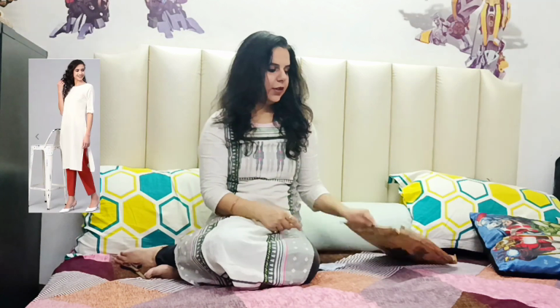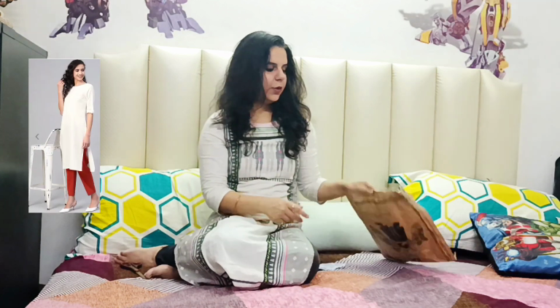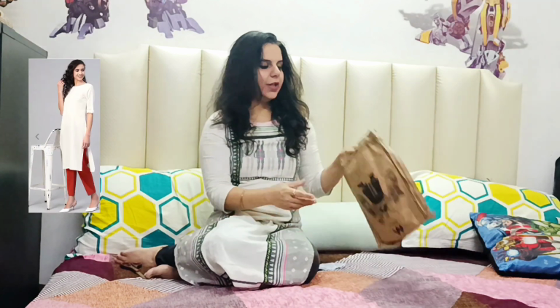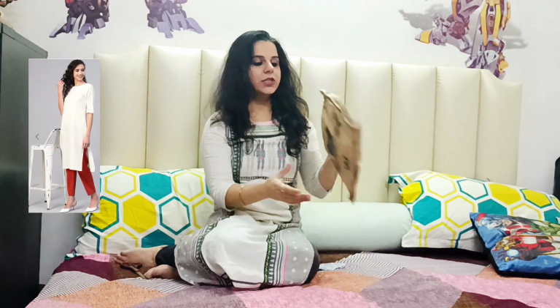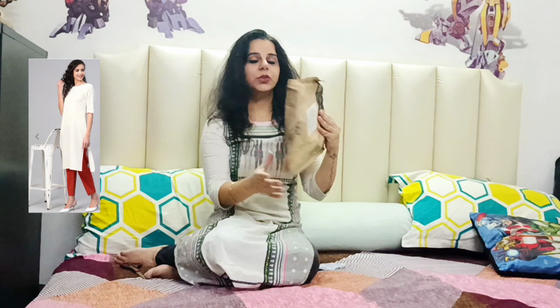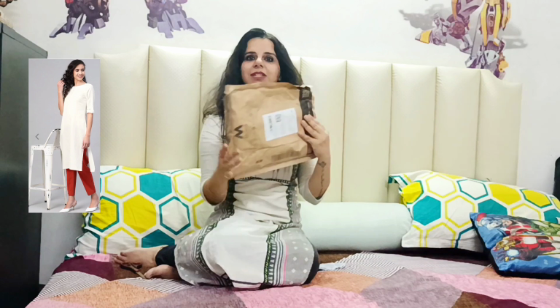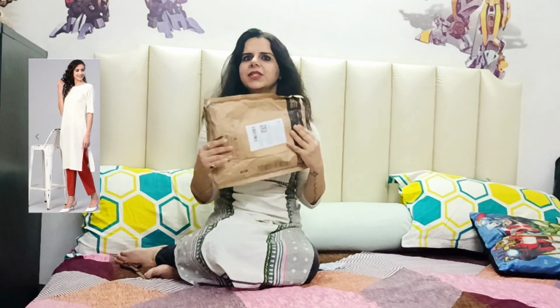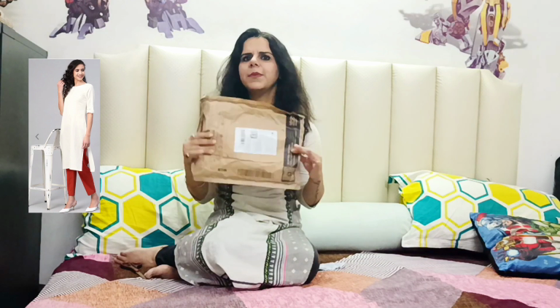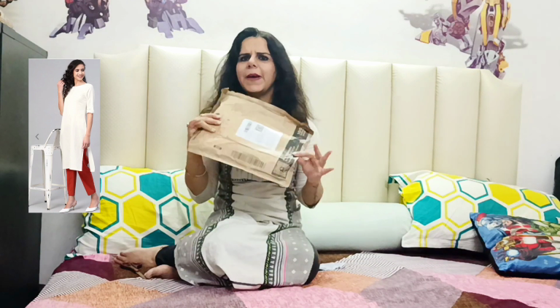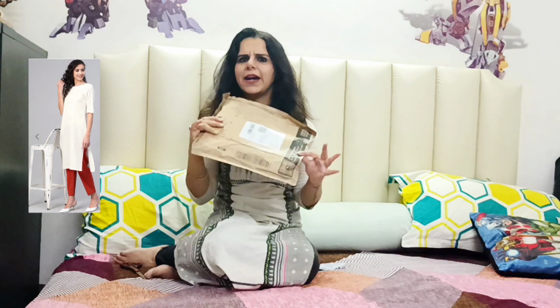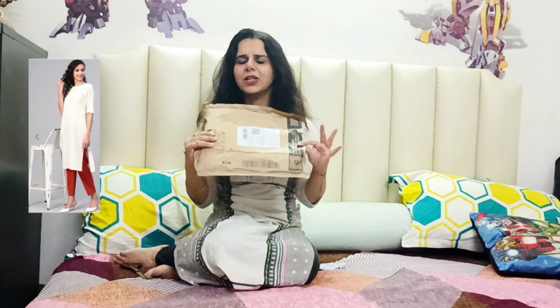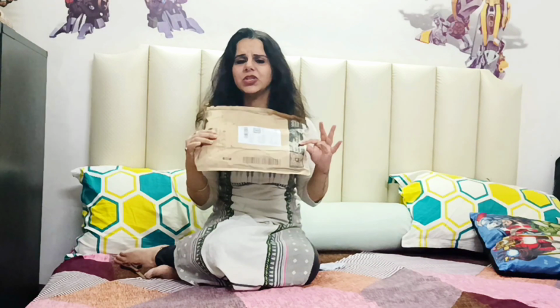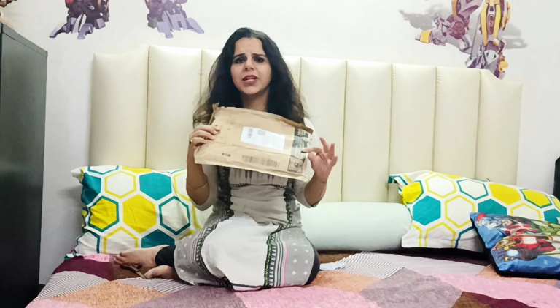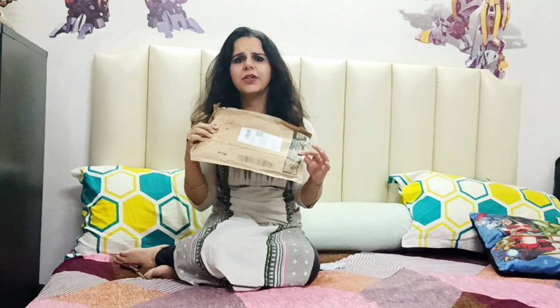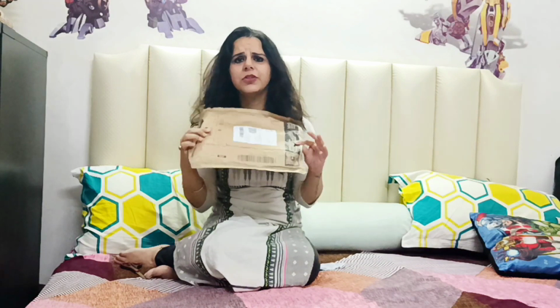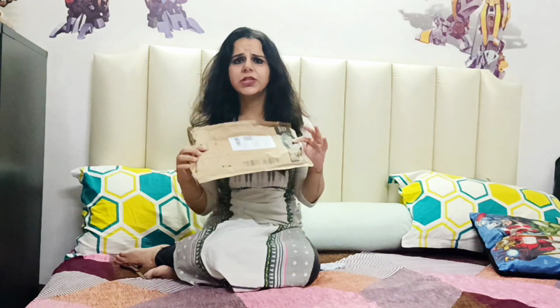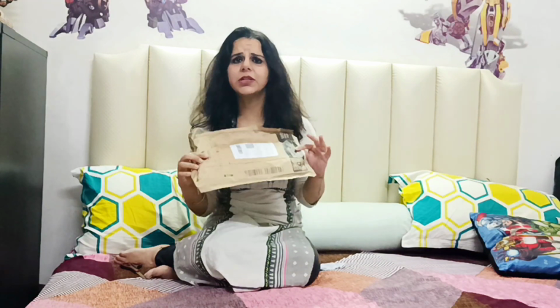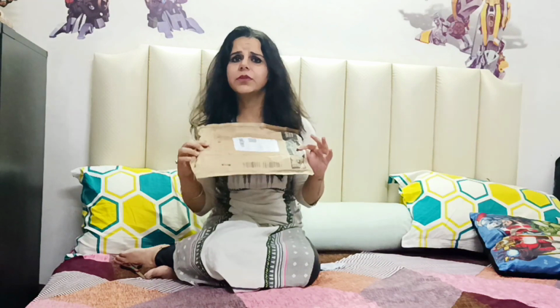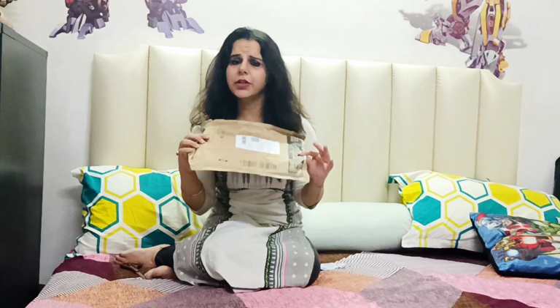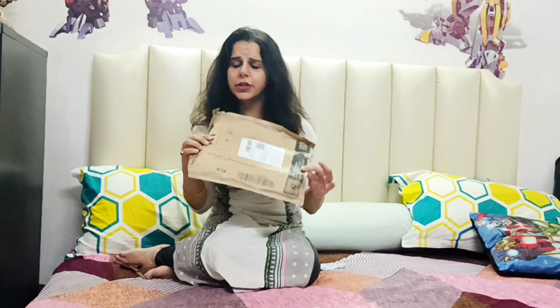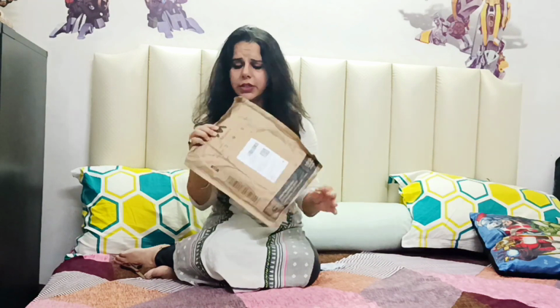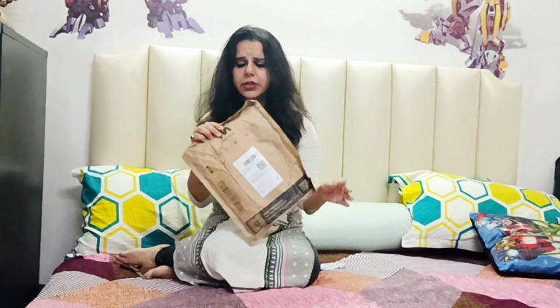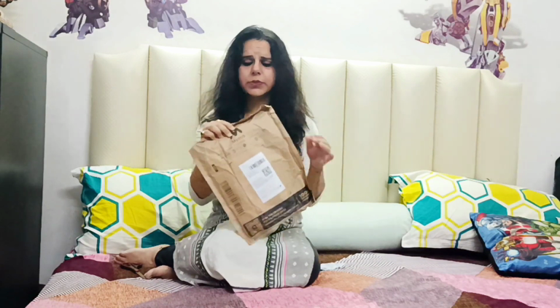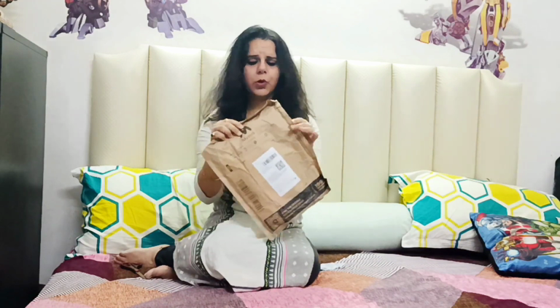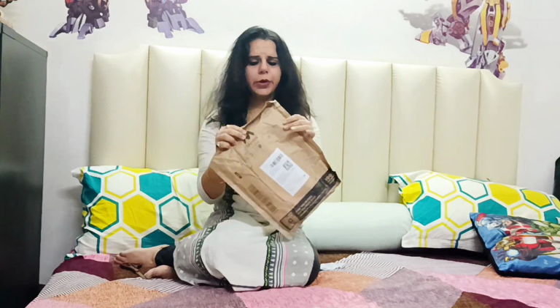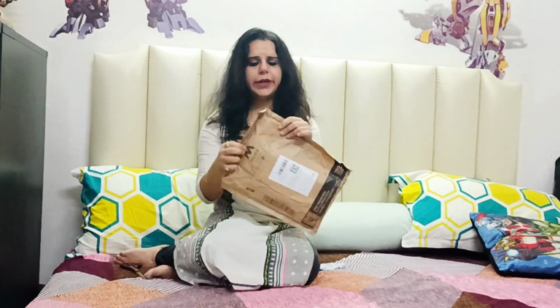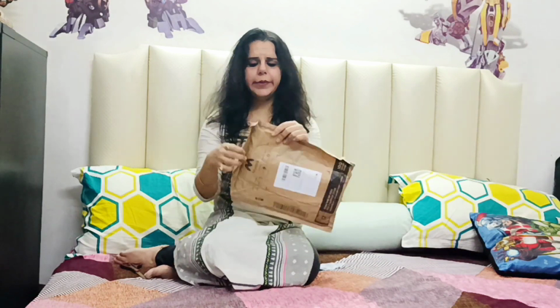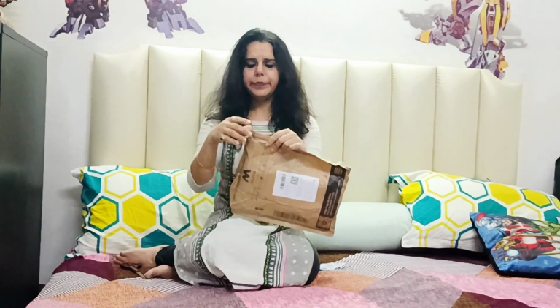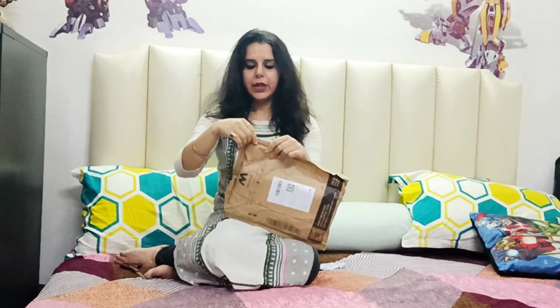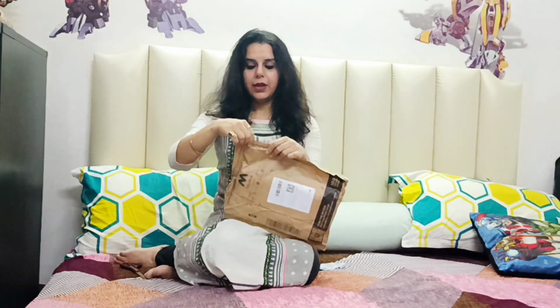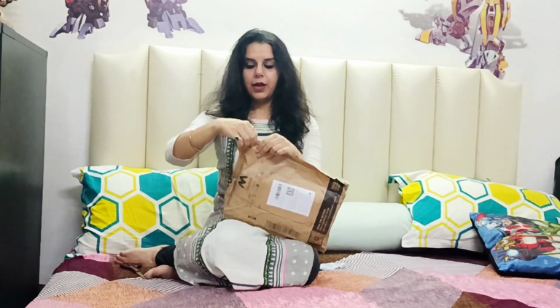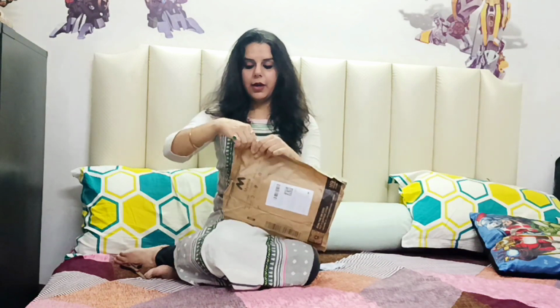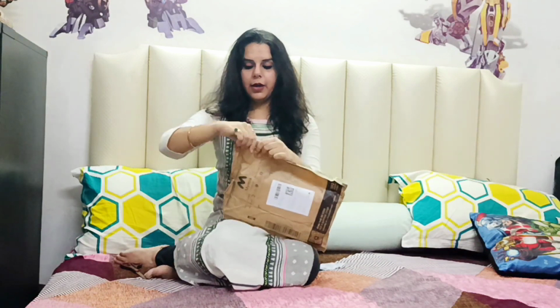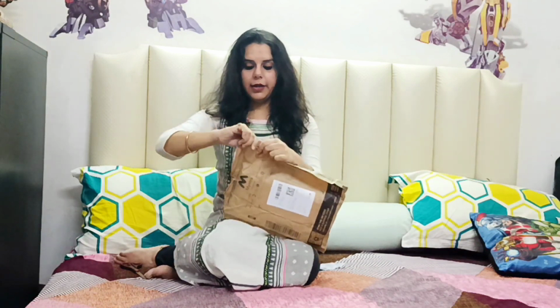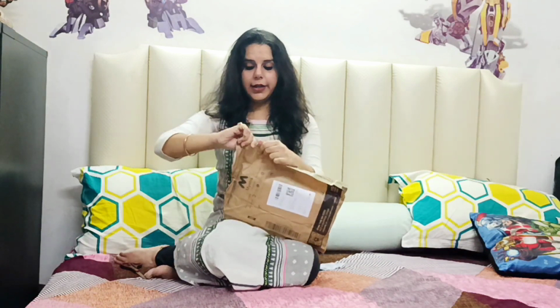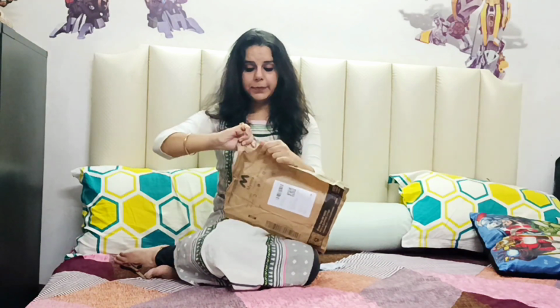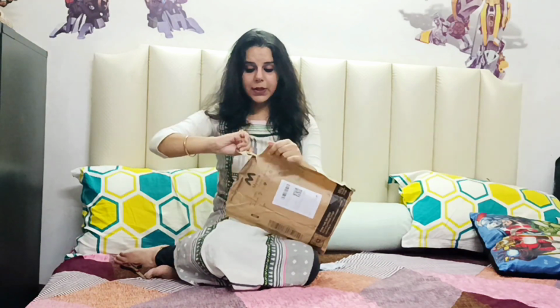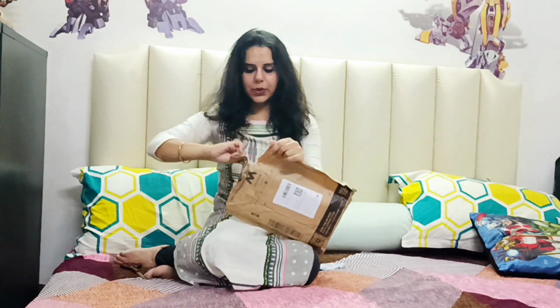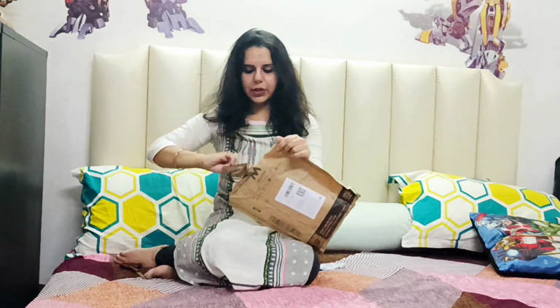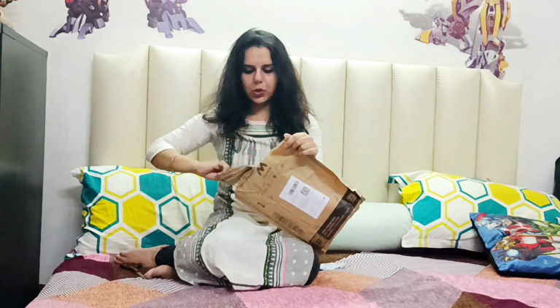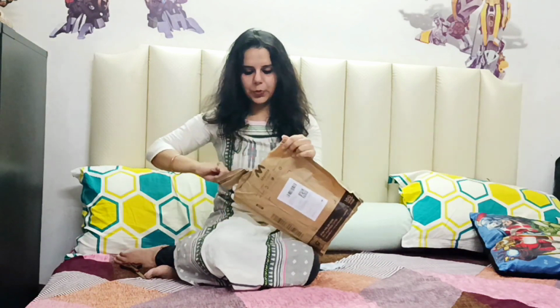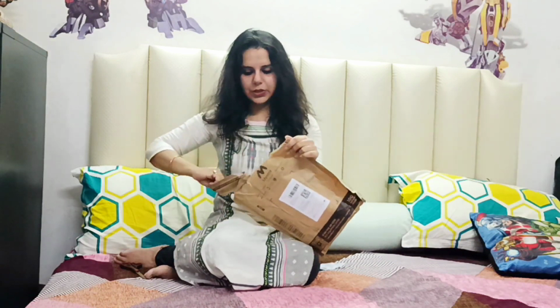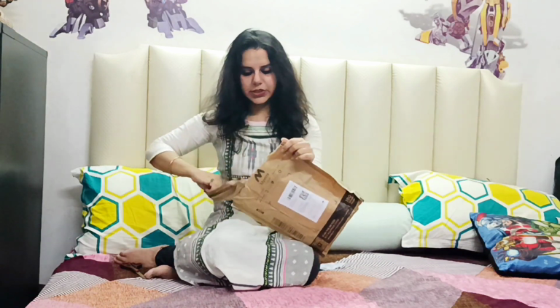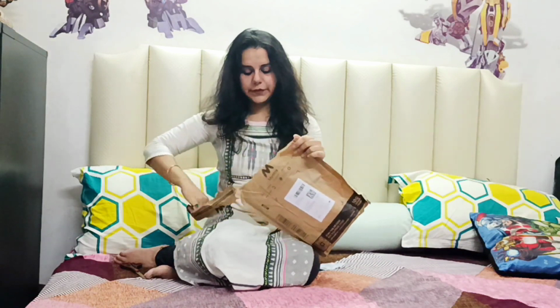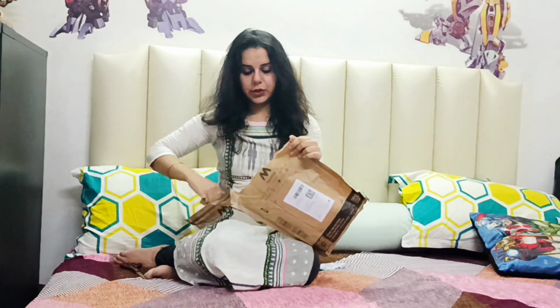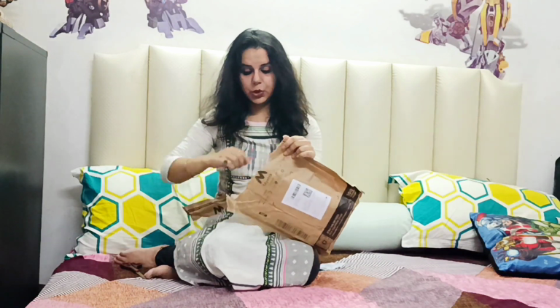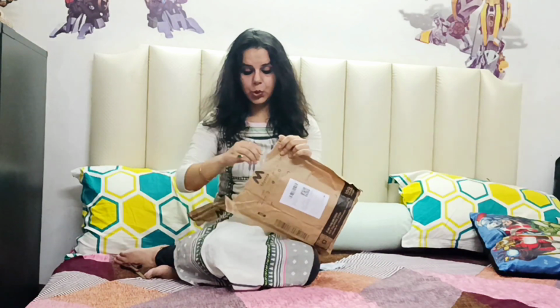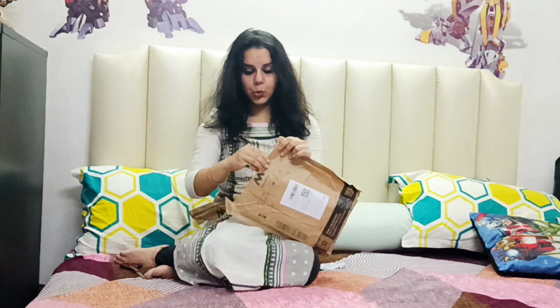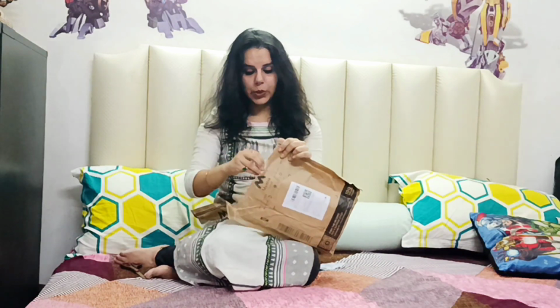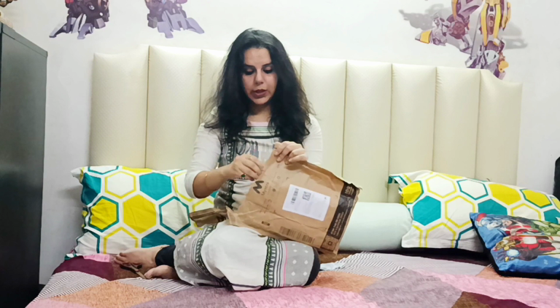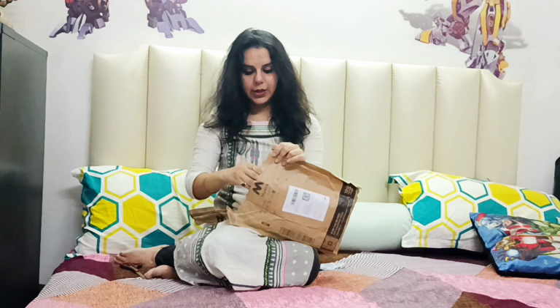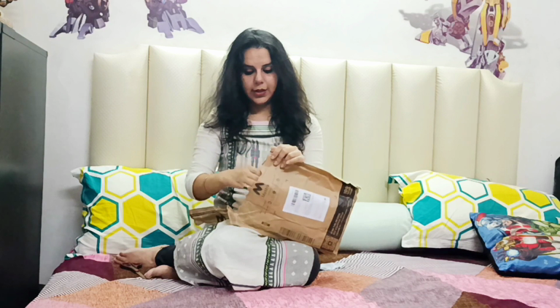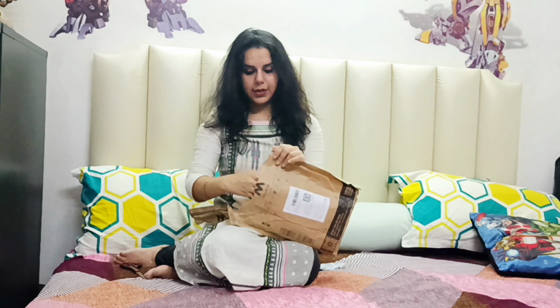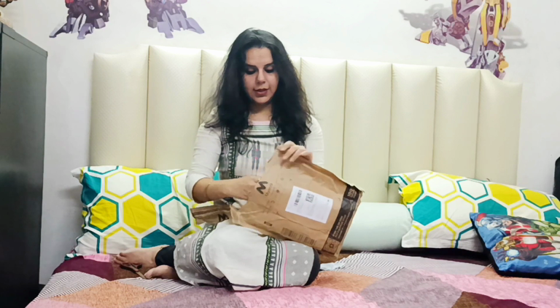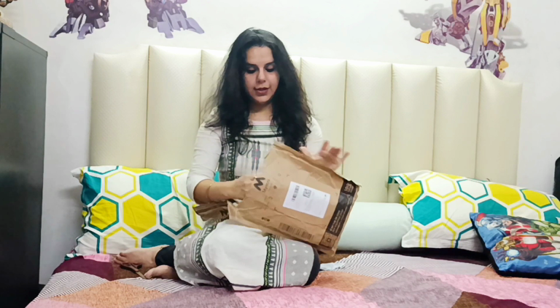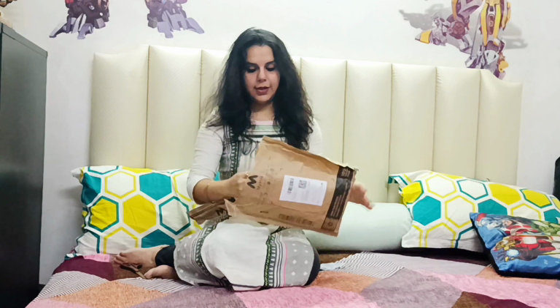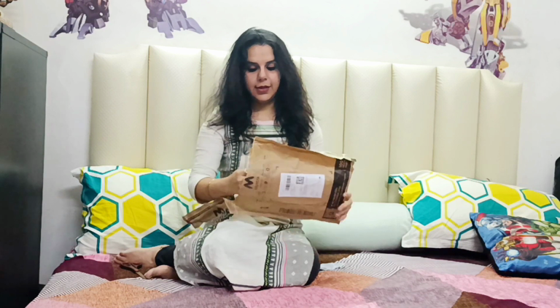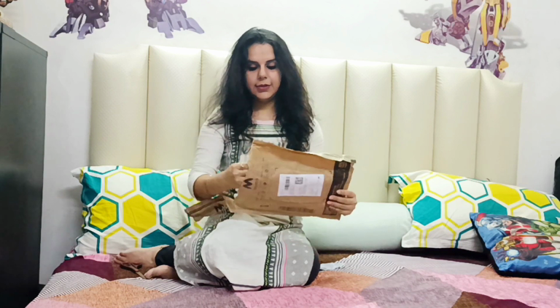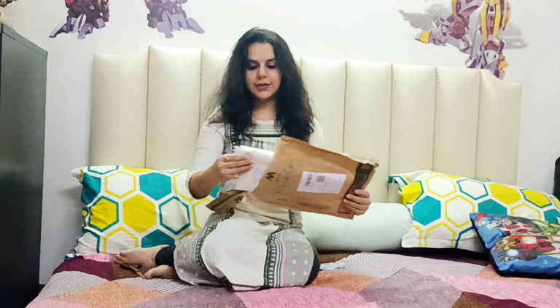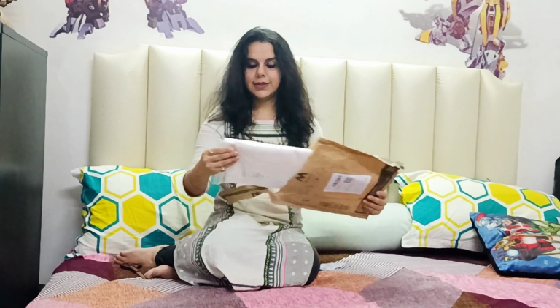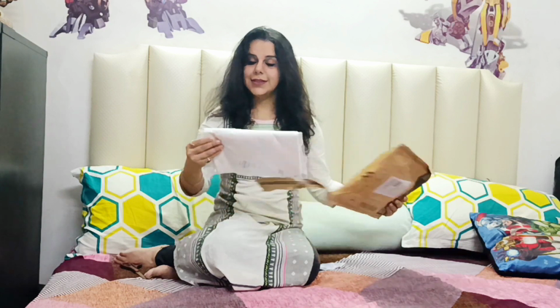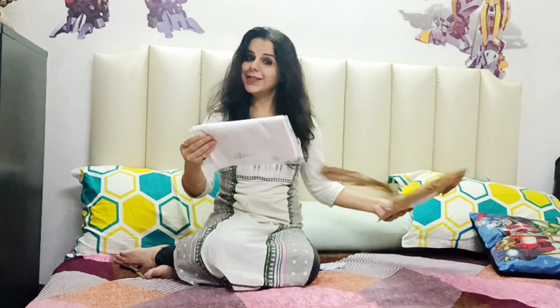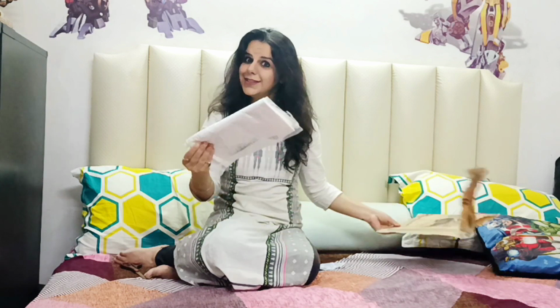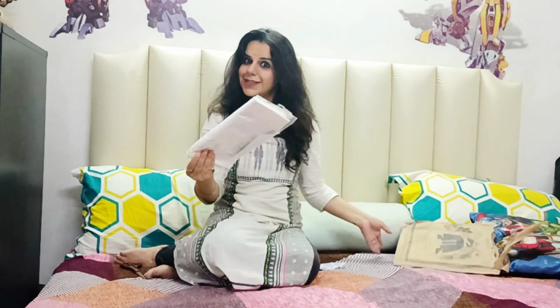Okay, so this is the package that I received earlier this morning. Let me quickly open it up for you. And this is it.